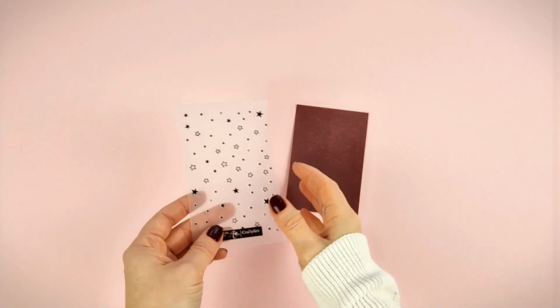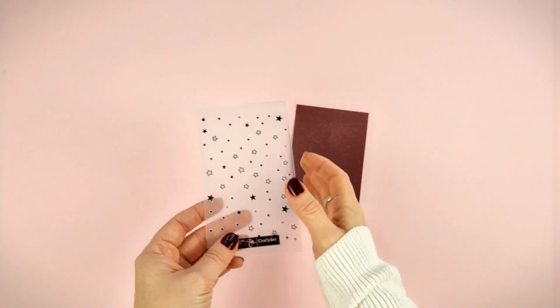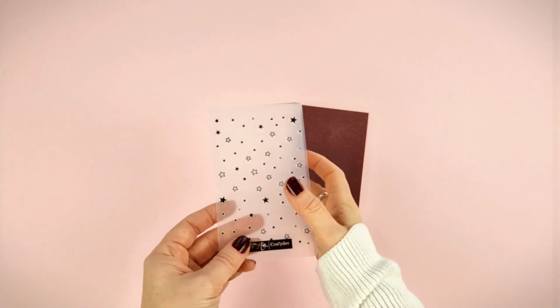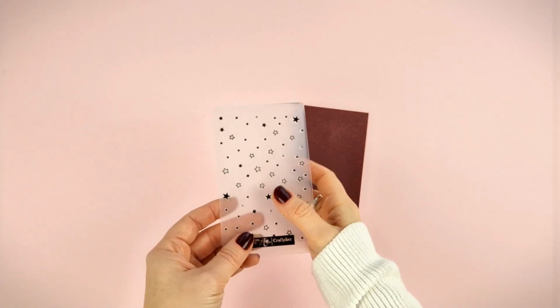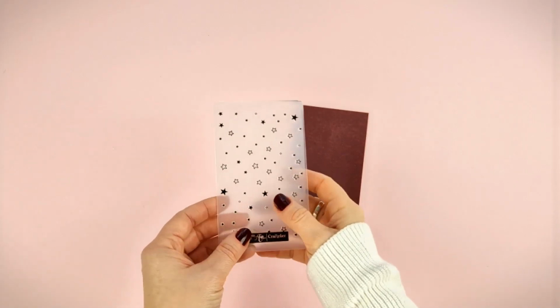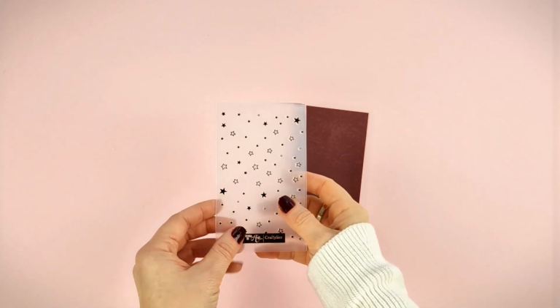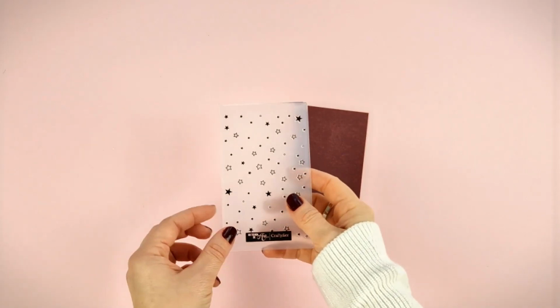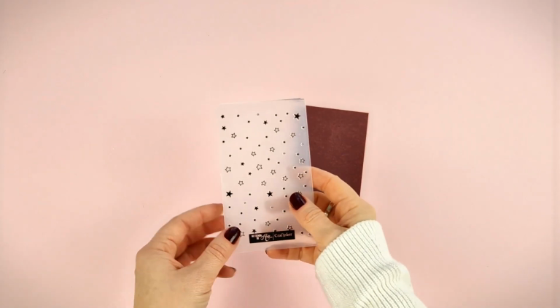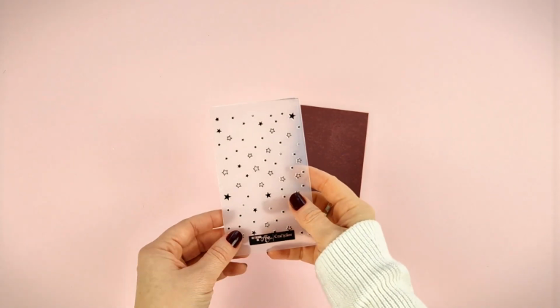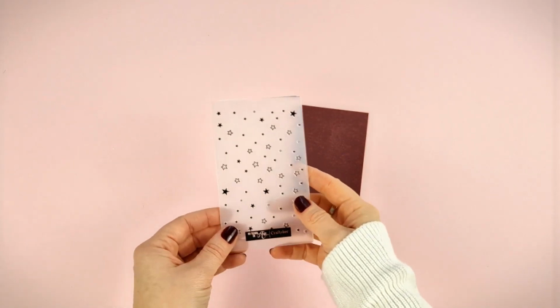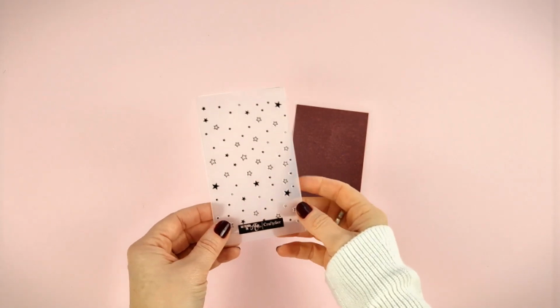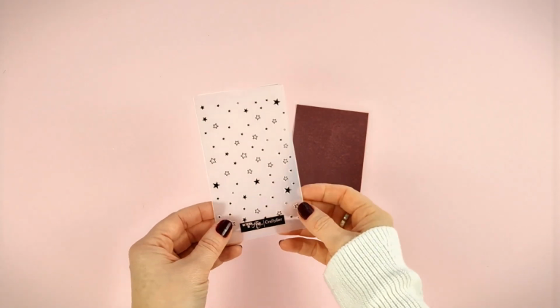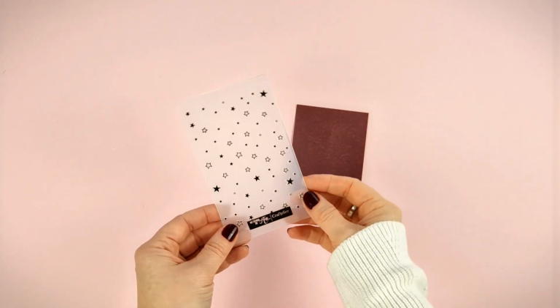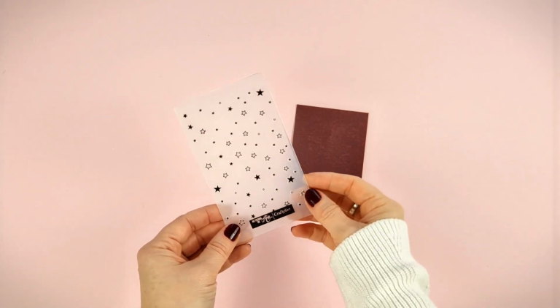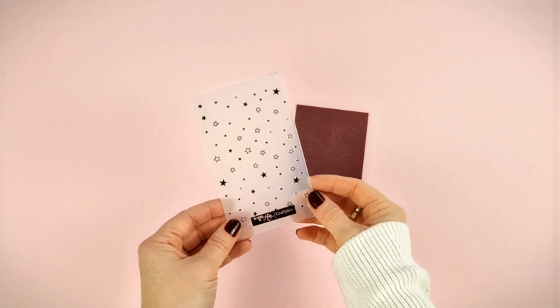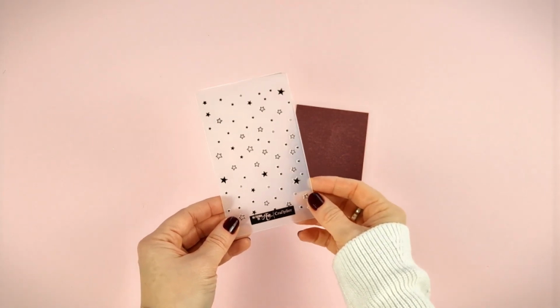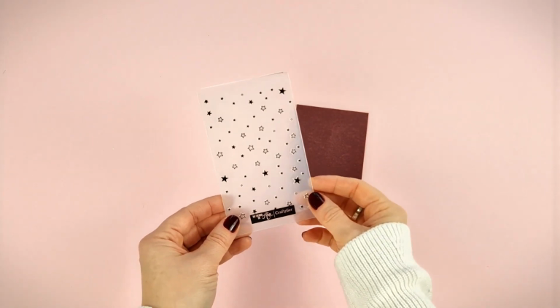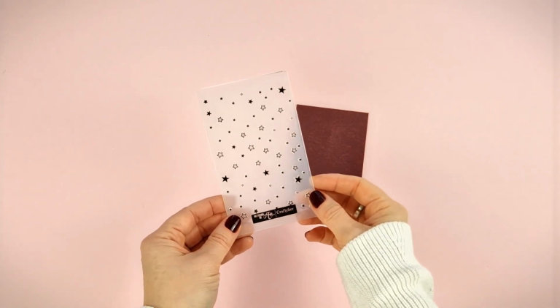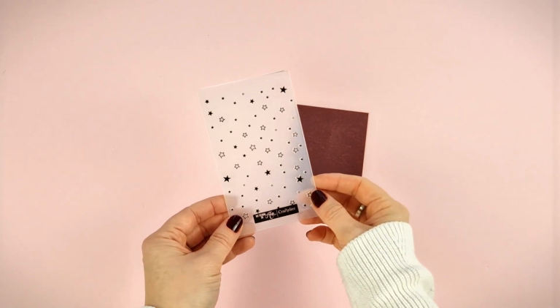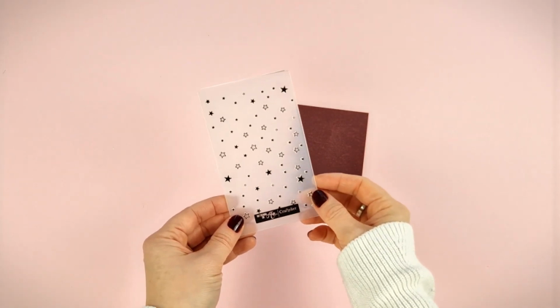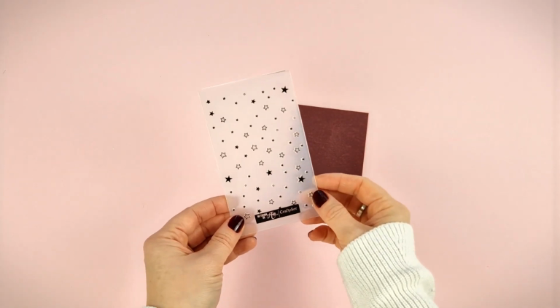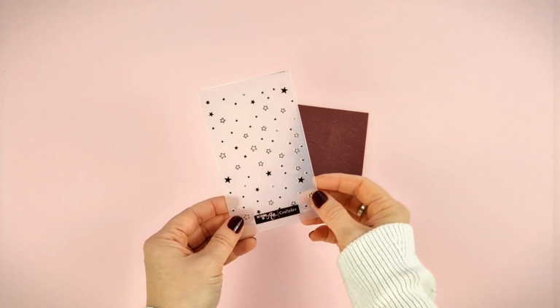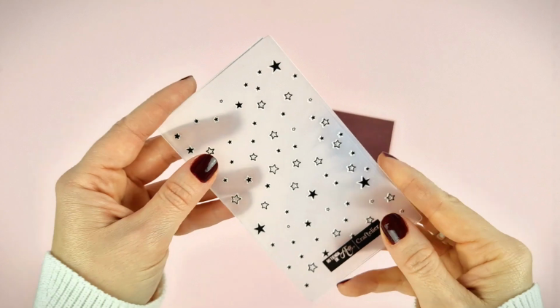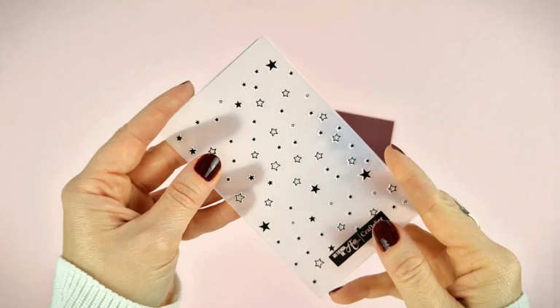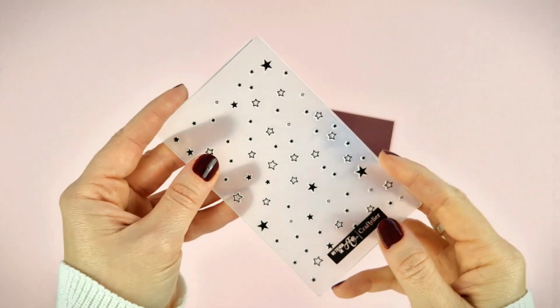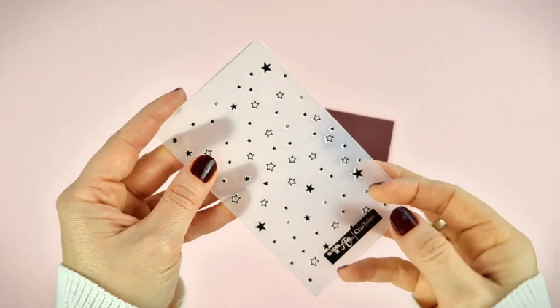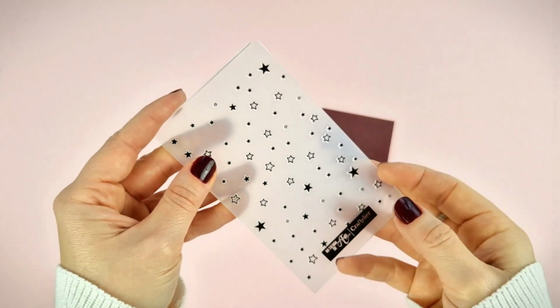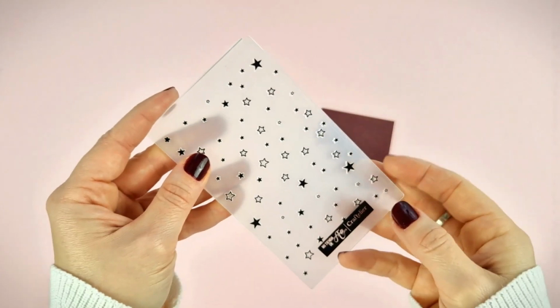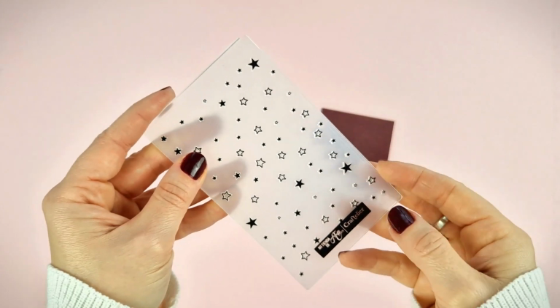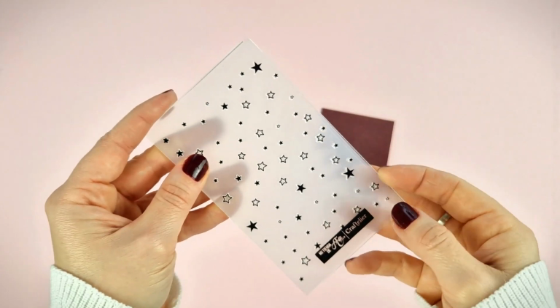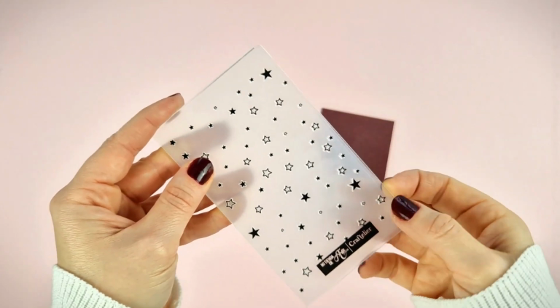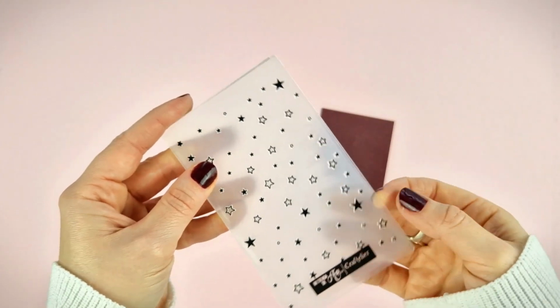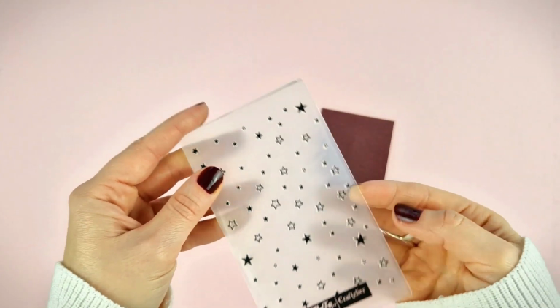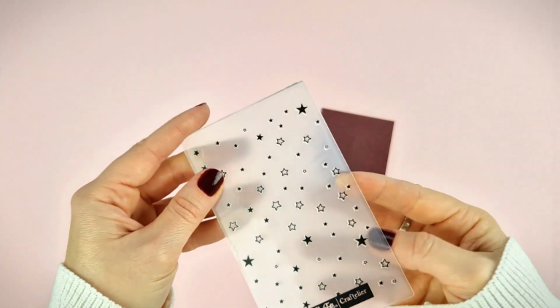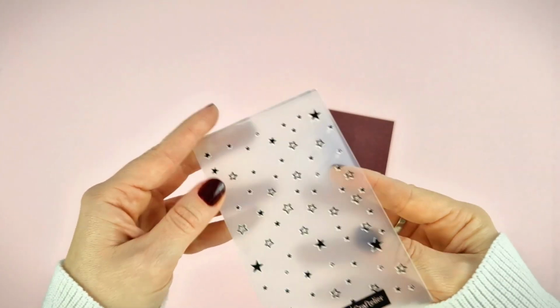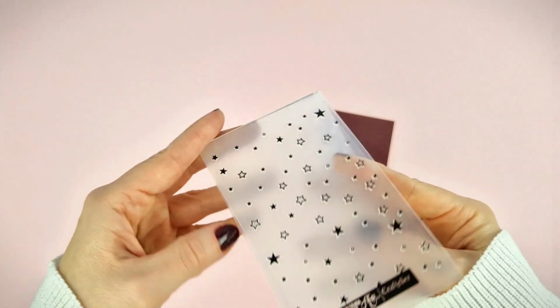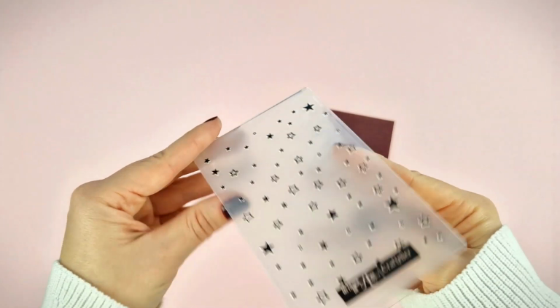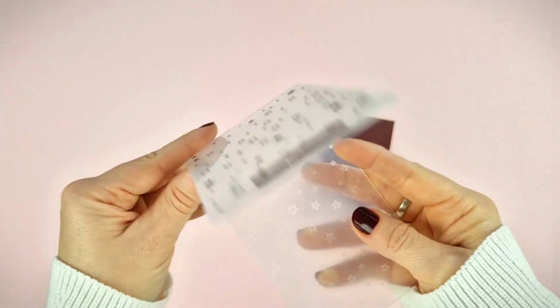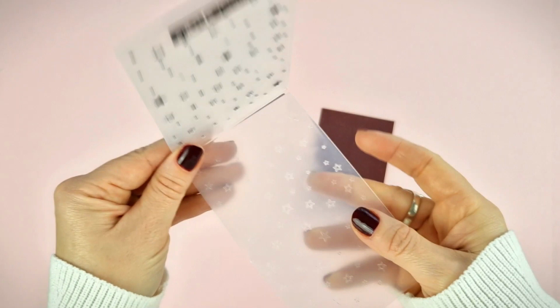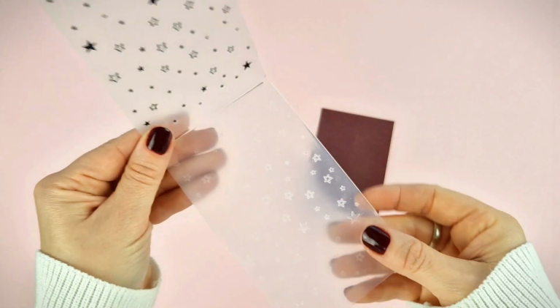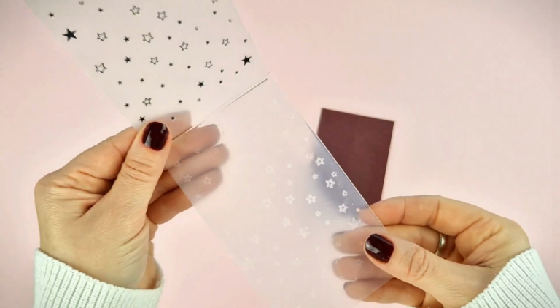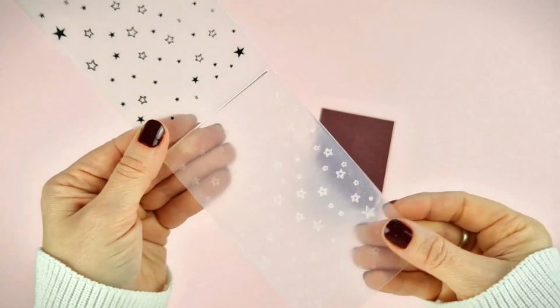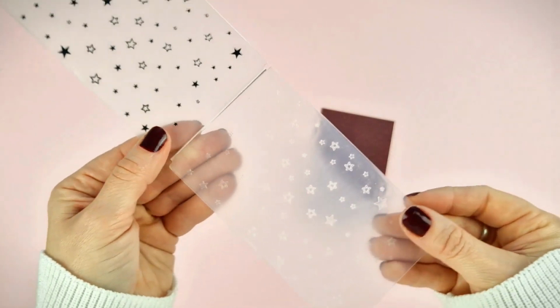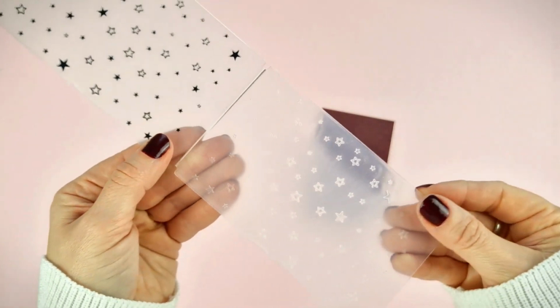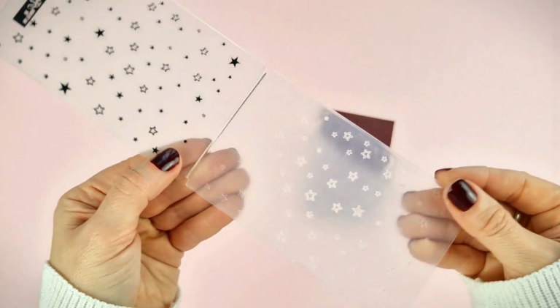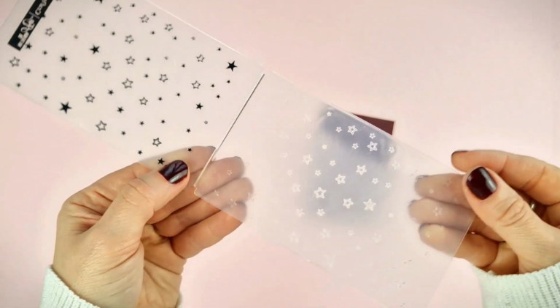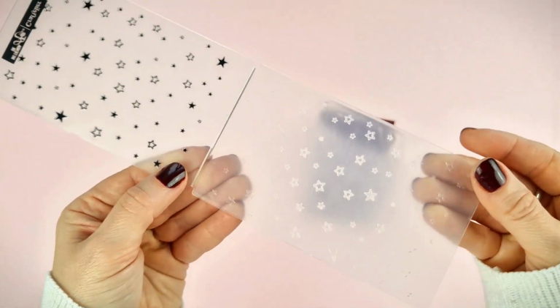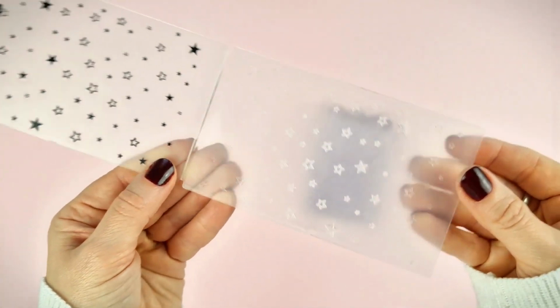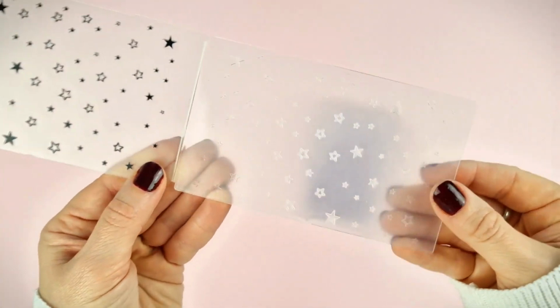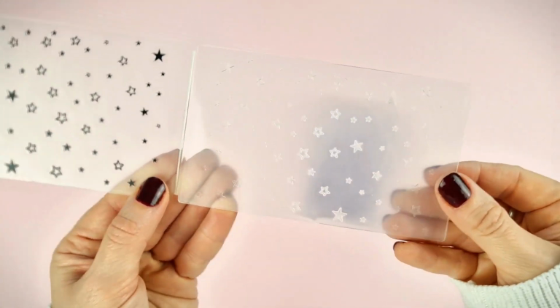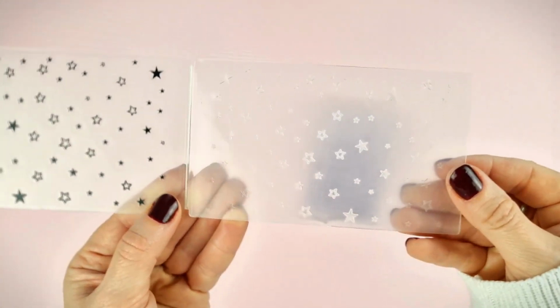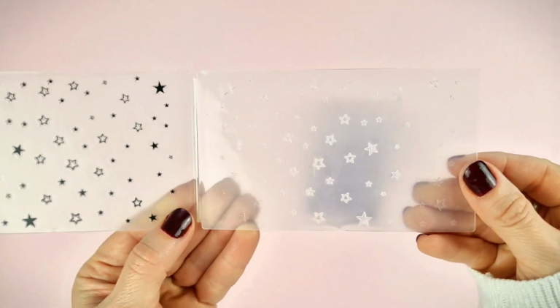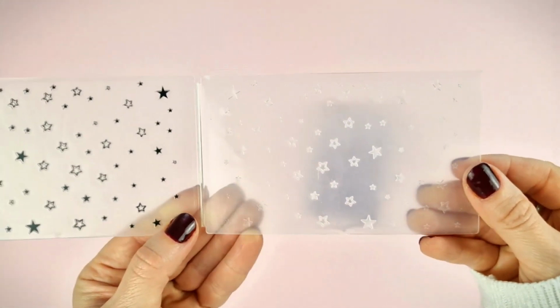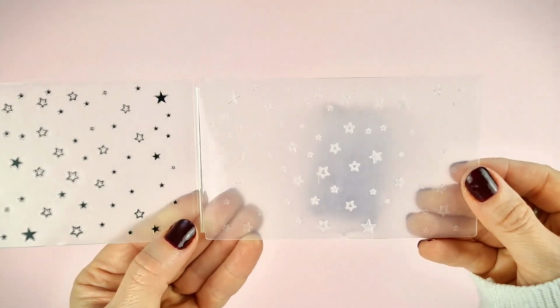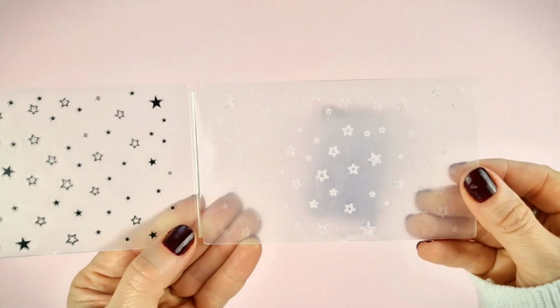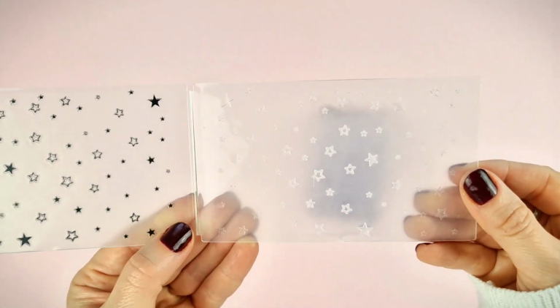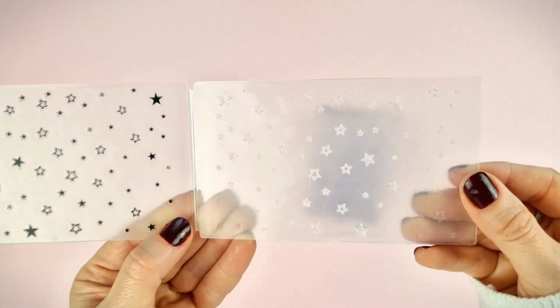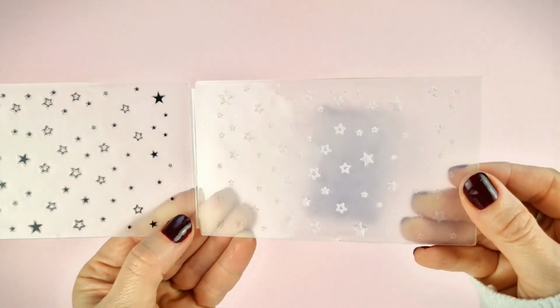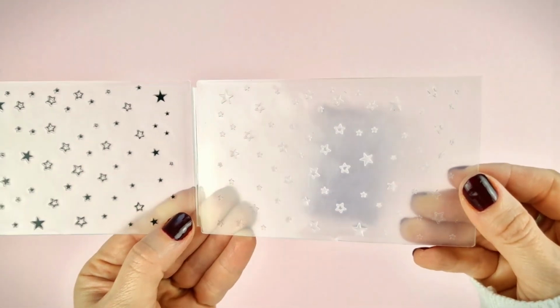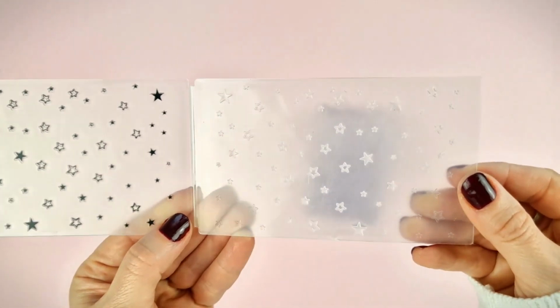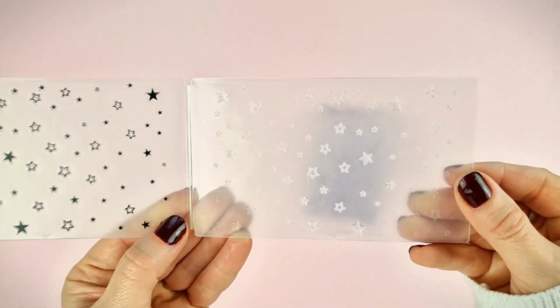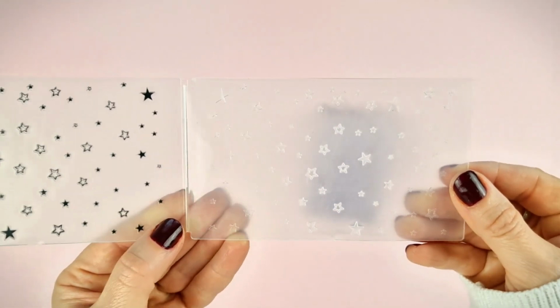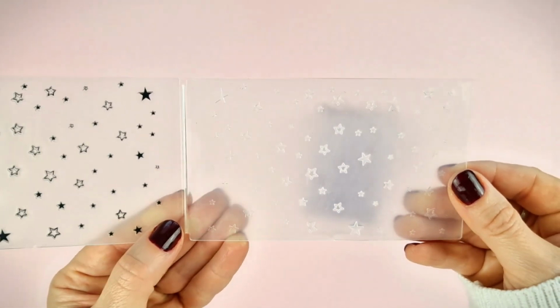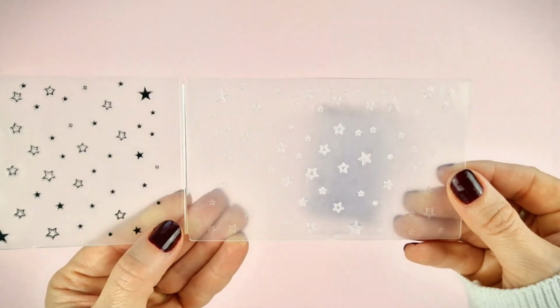And there's also an embossing folder of 7.5x12cm with a beautiful star design.